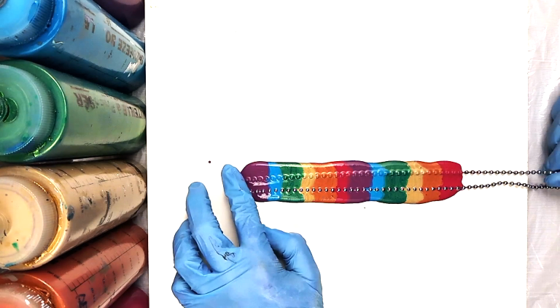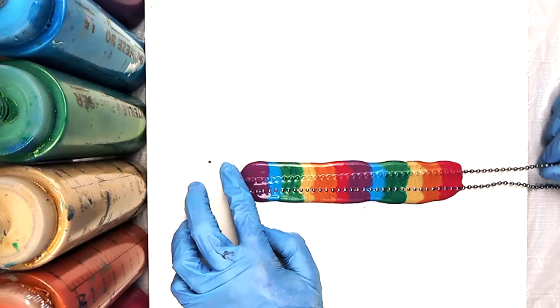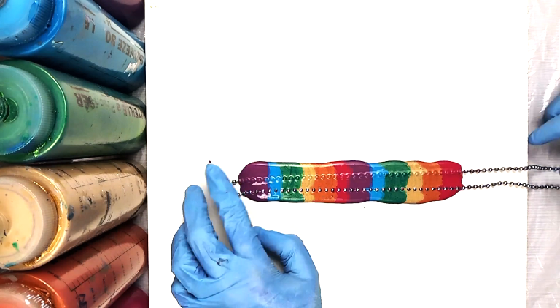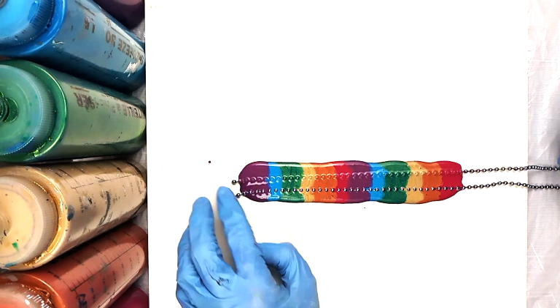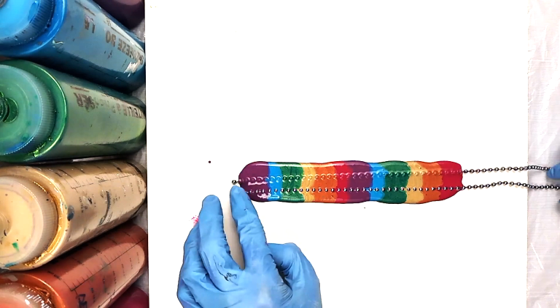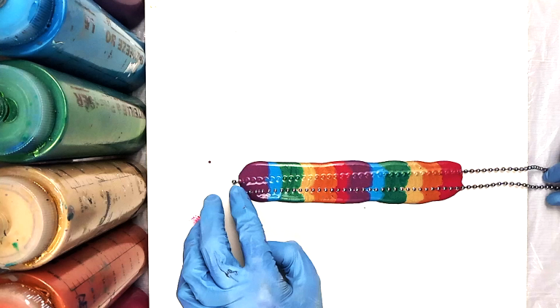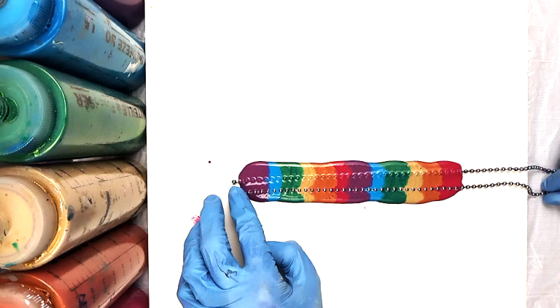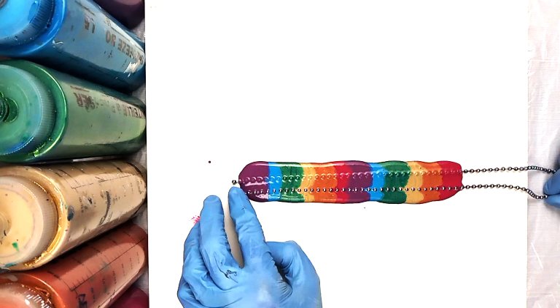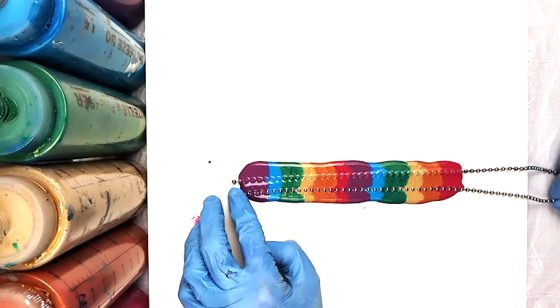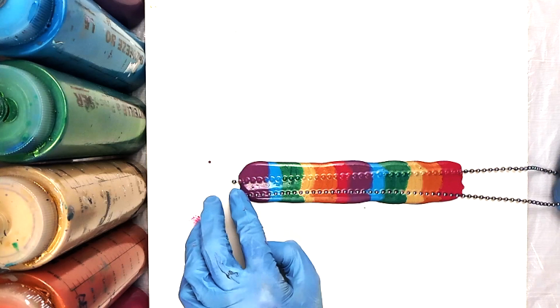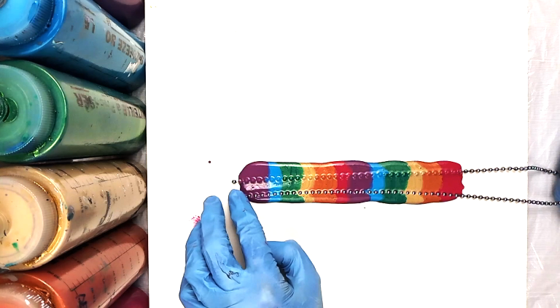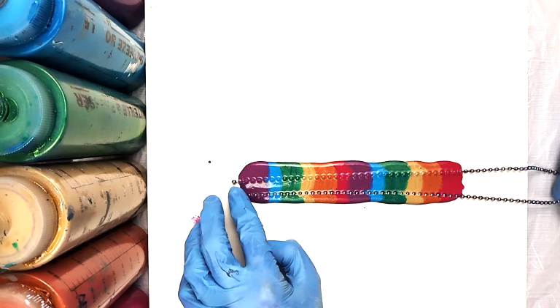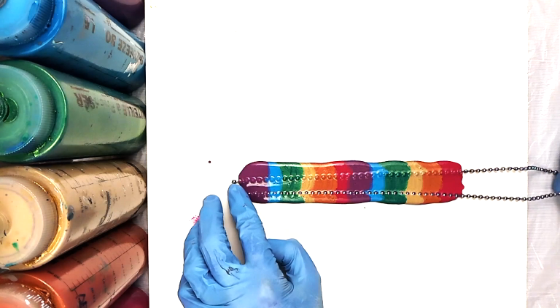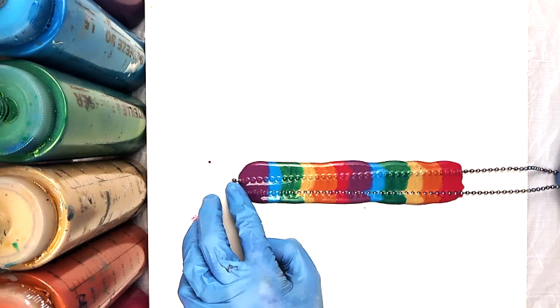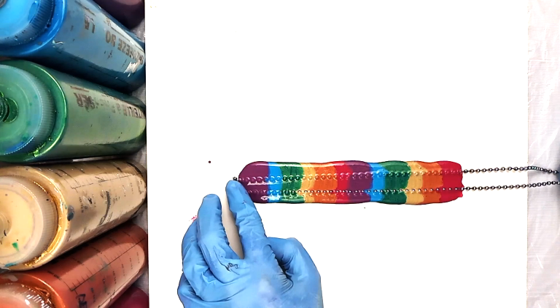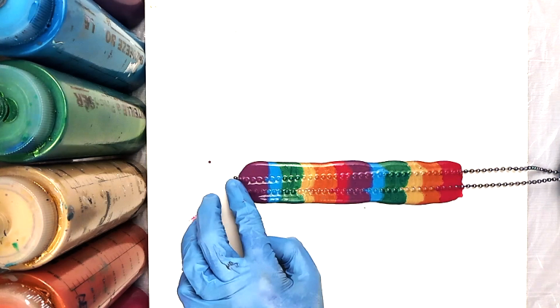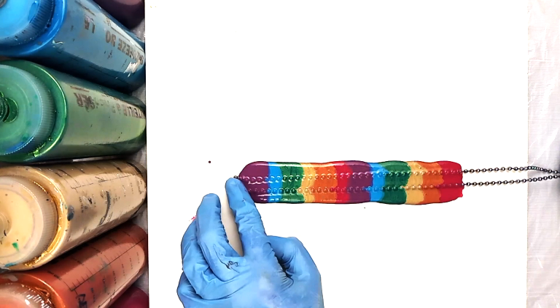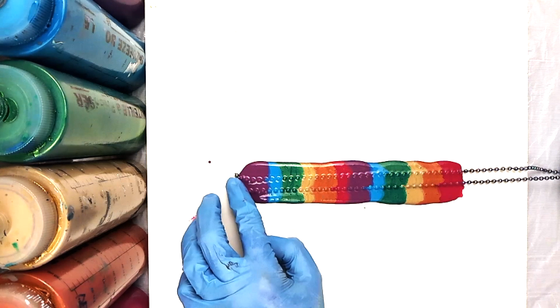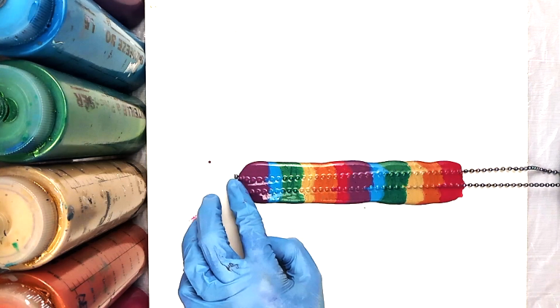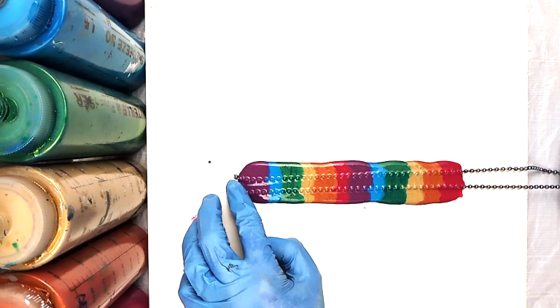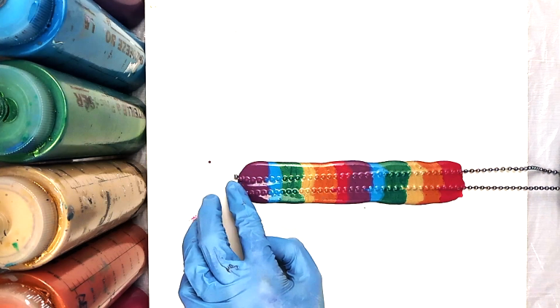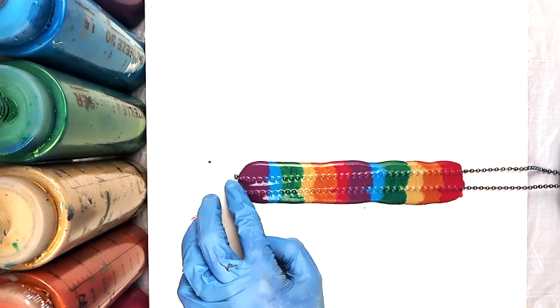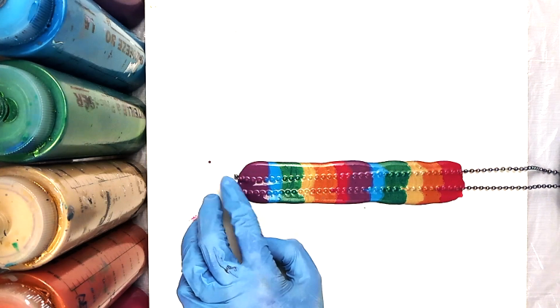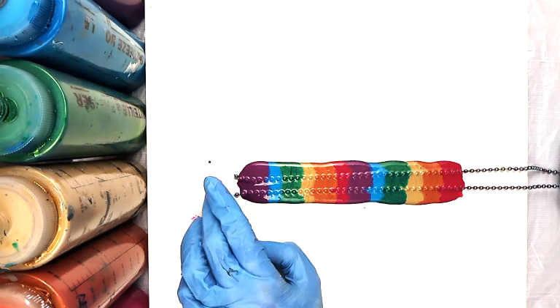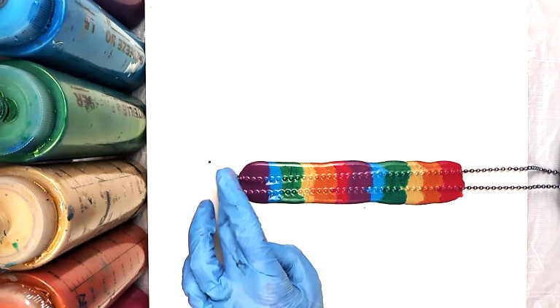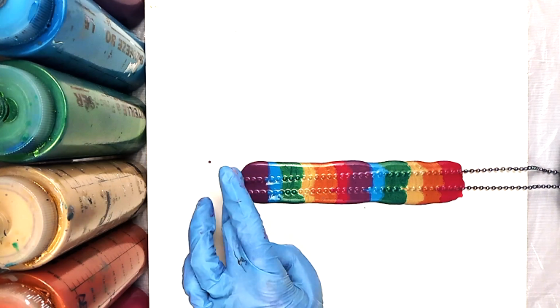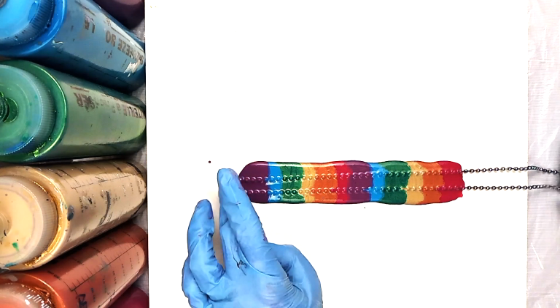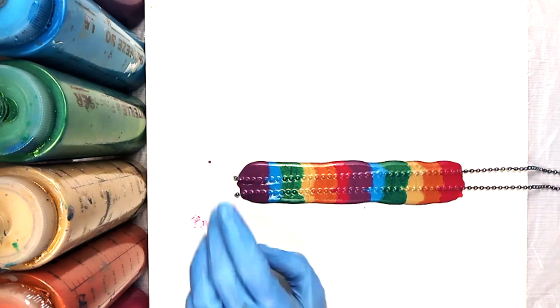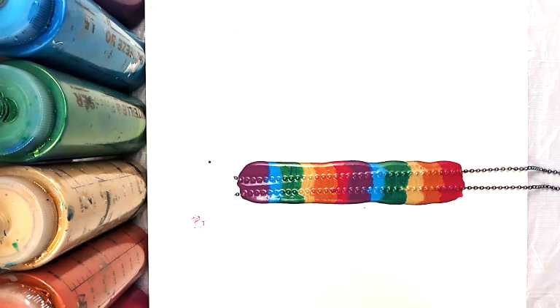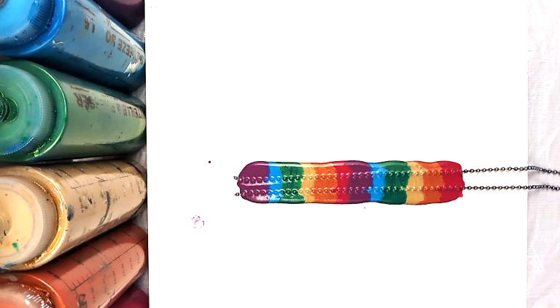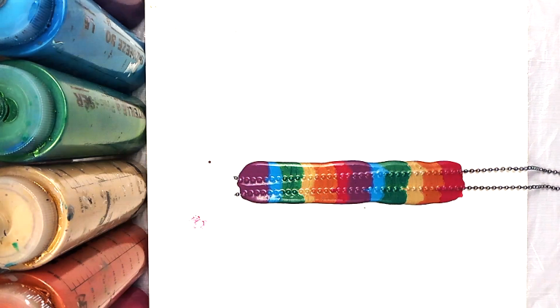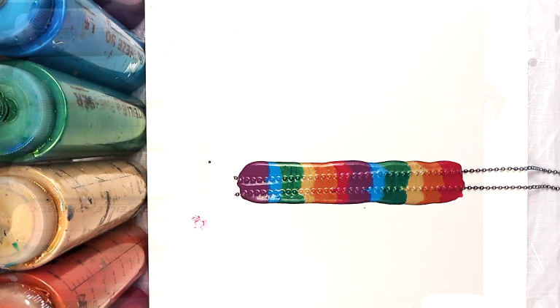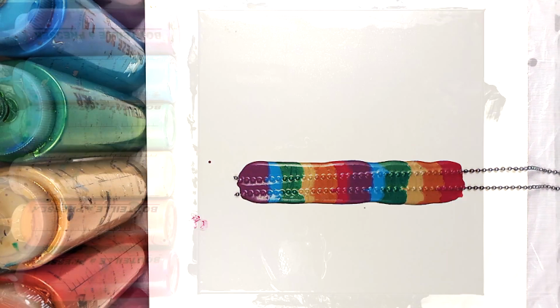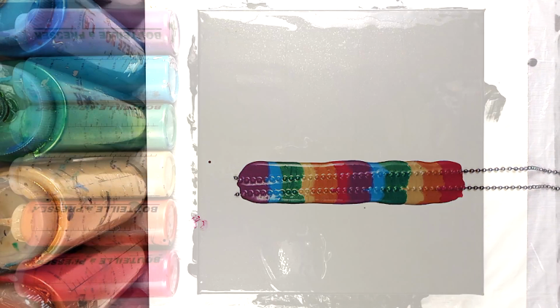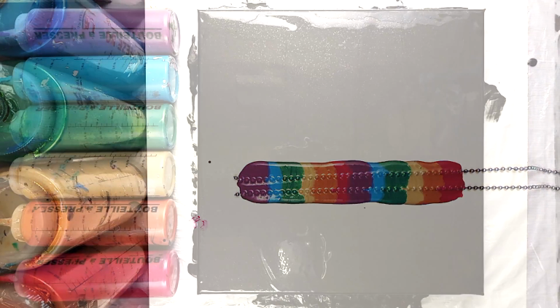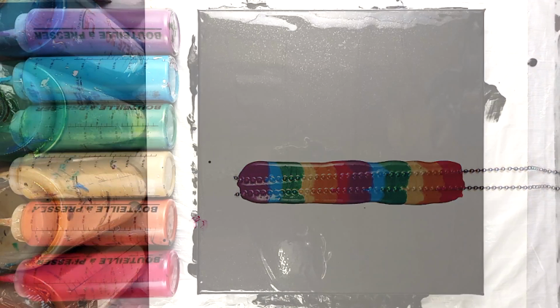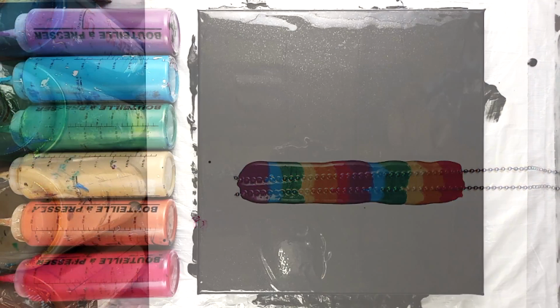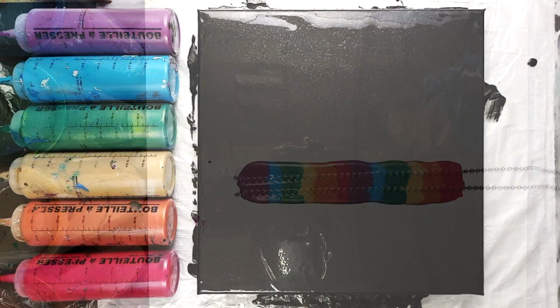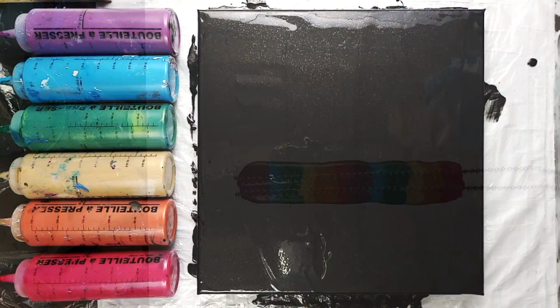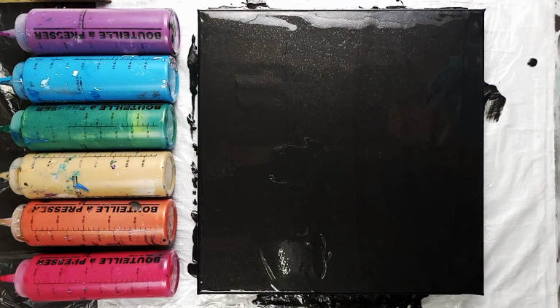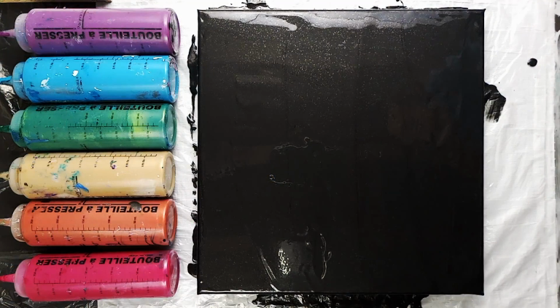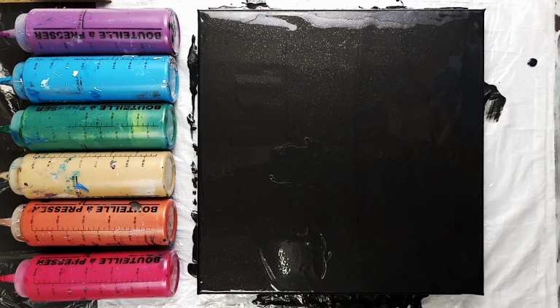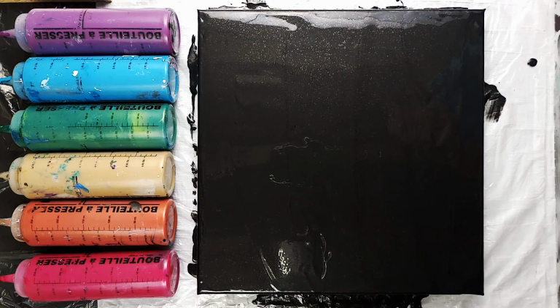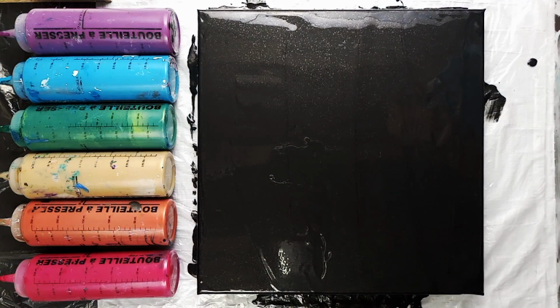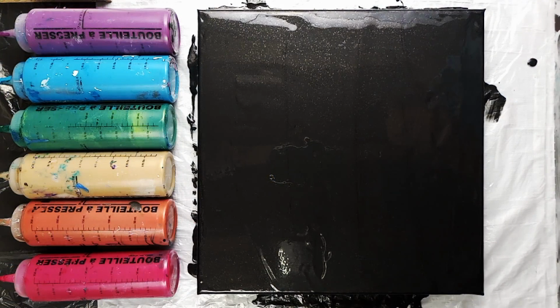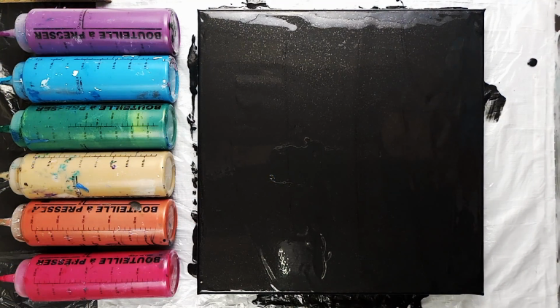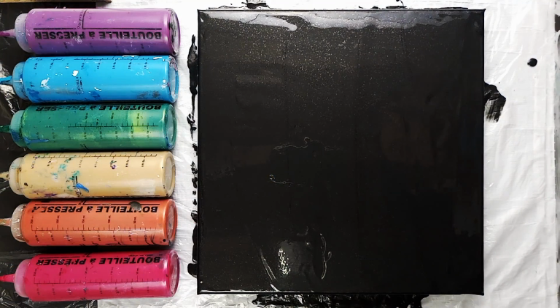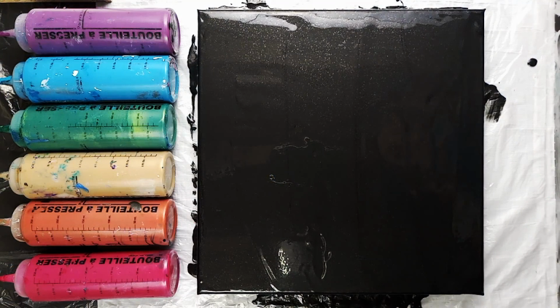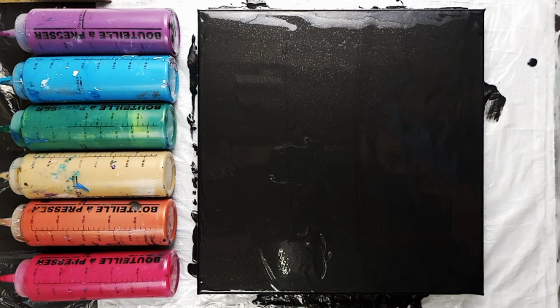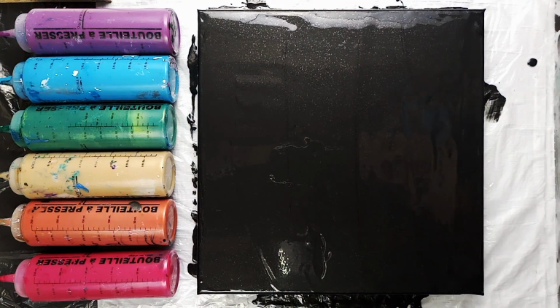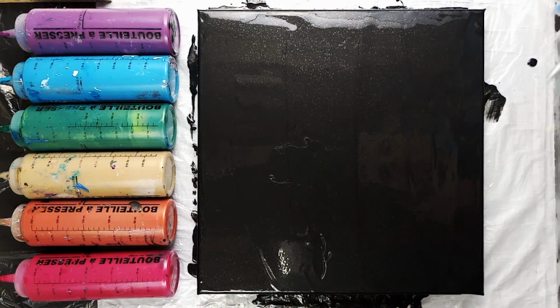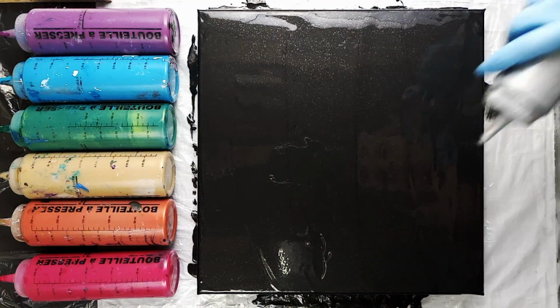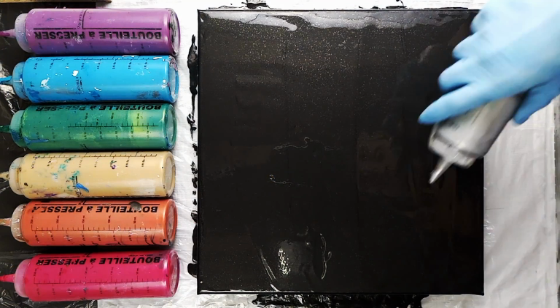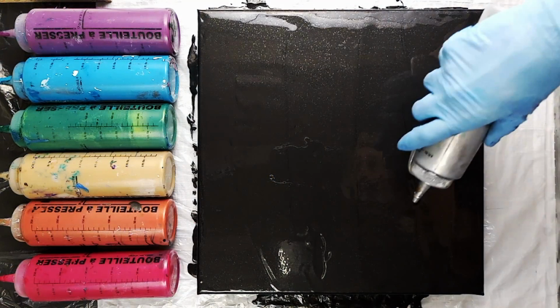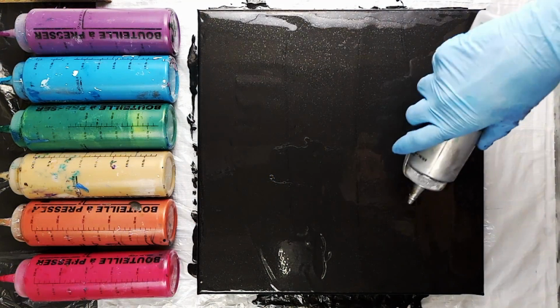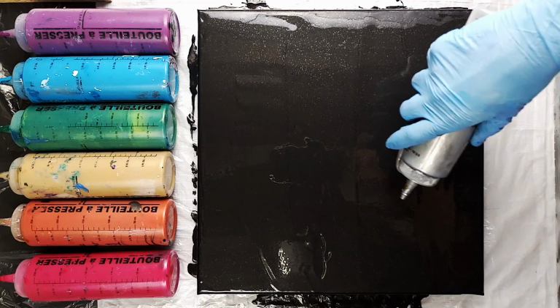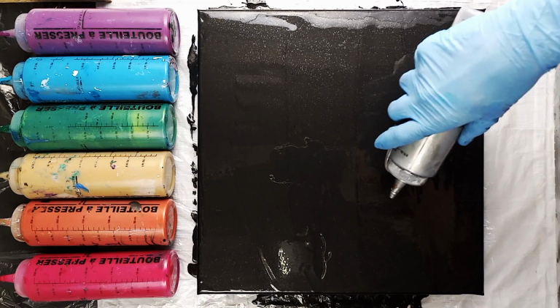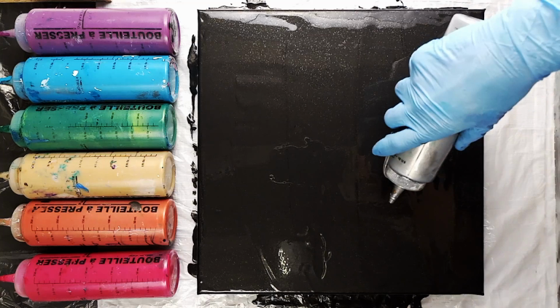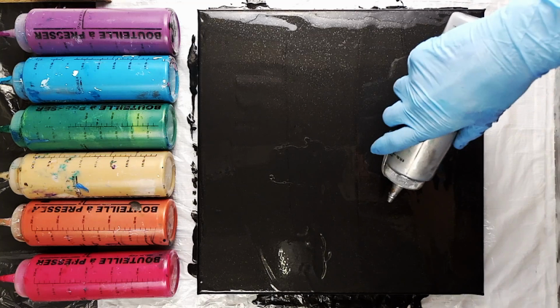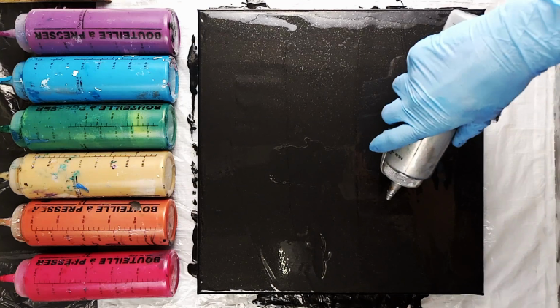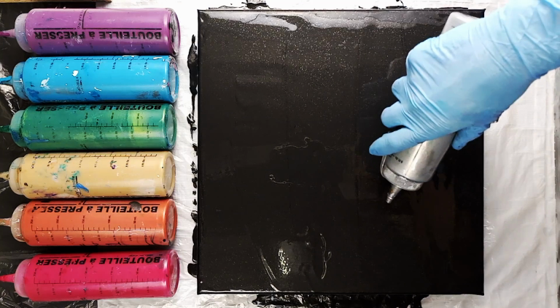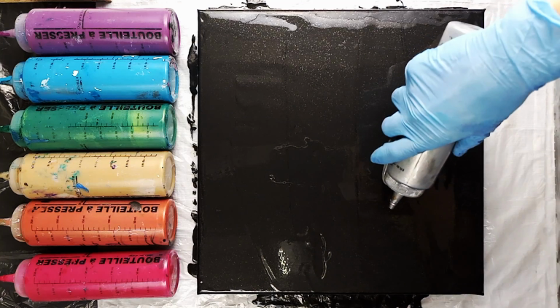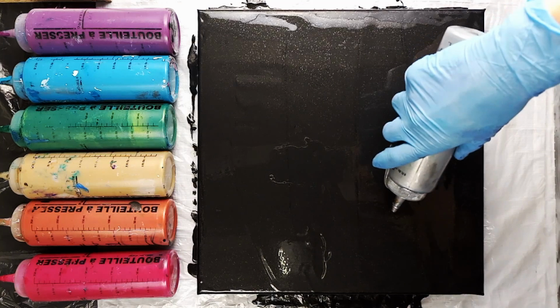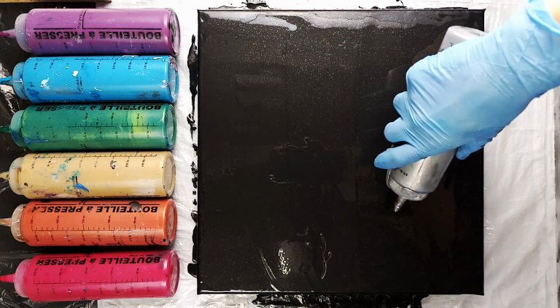Once you've got your colors down, lay your ball chain in and roll it back and forth a little bit to get the whole surface area covered.